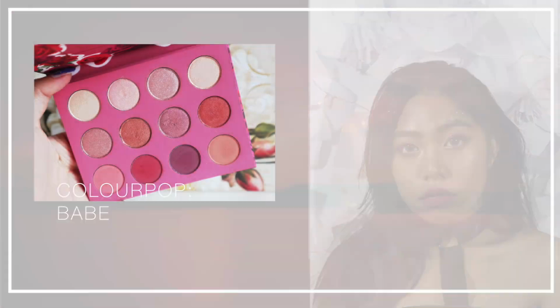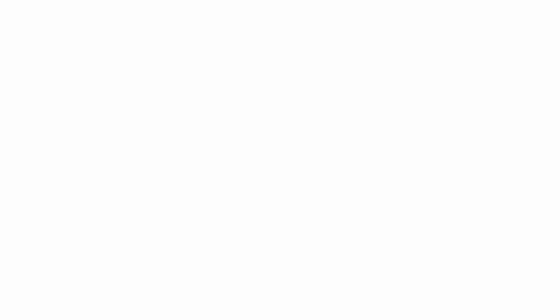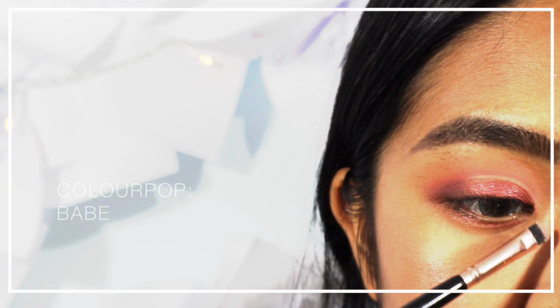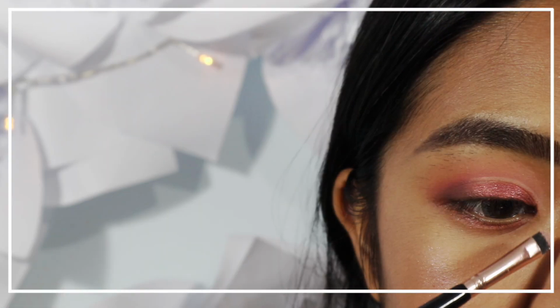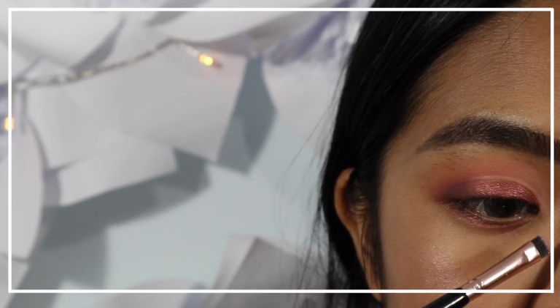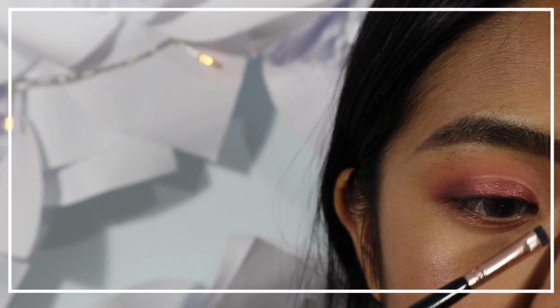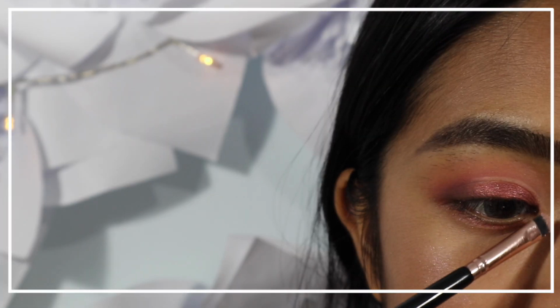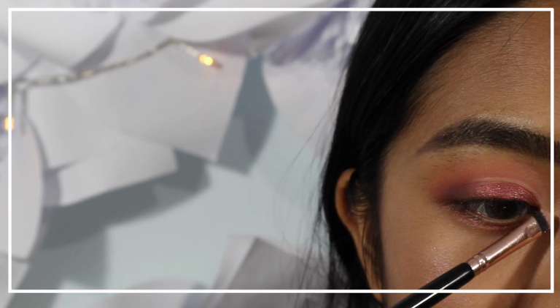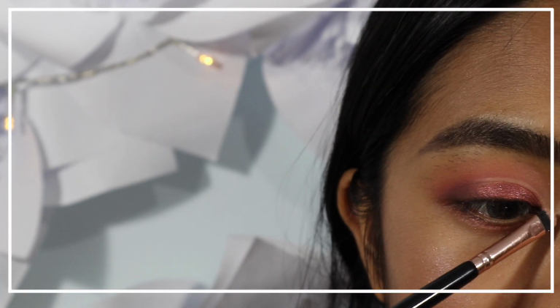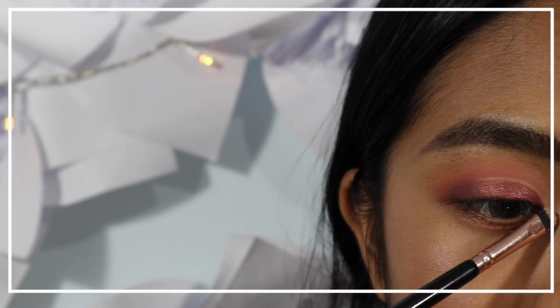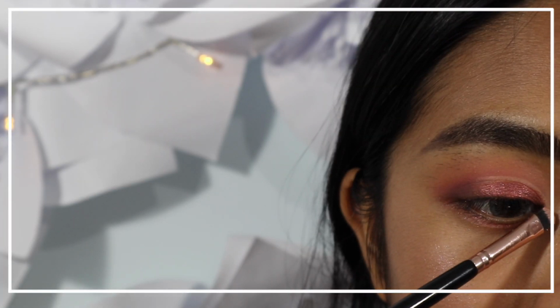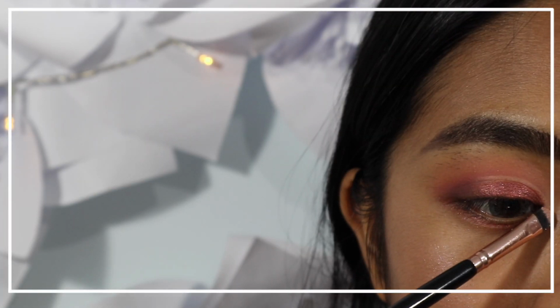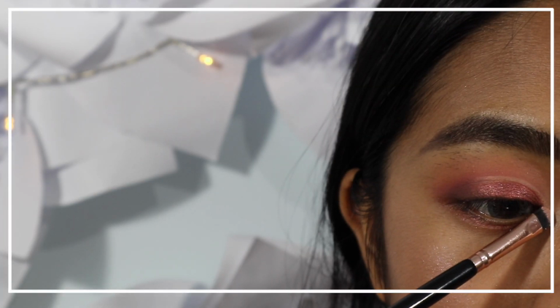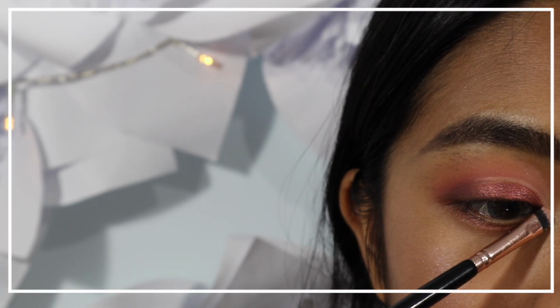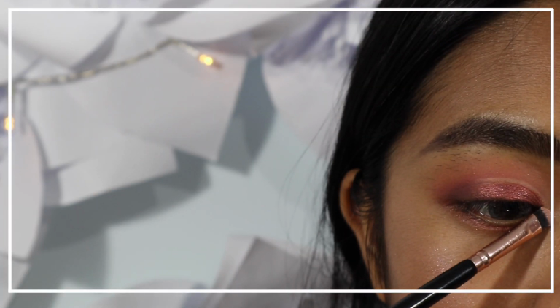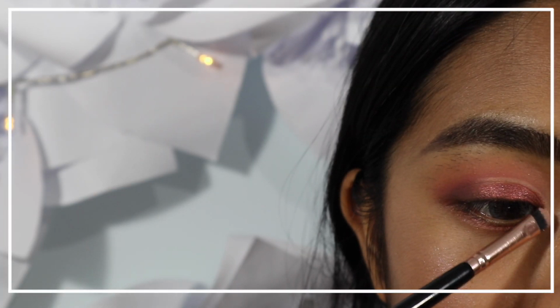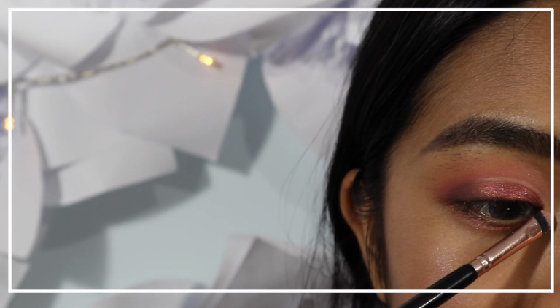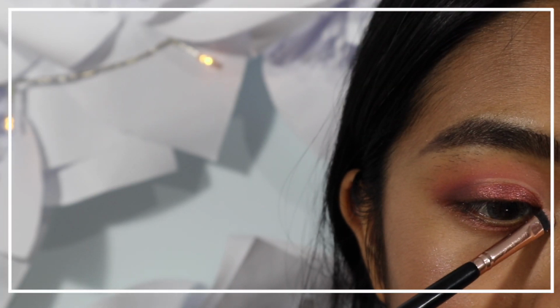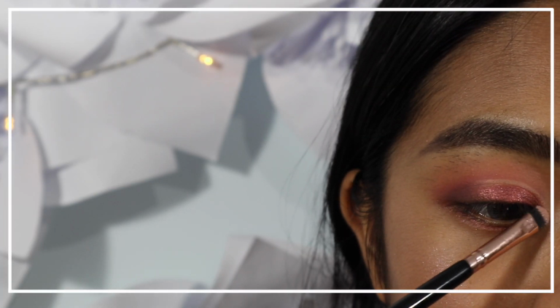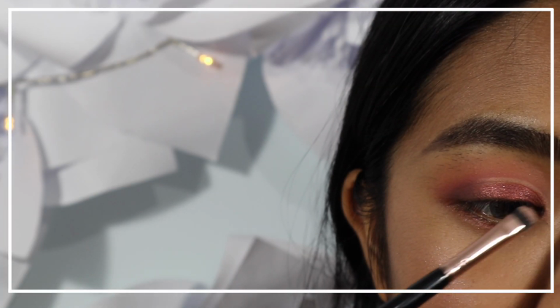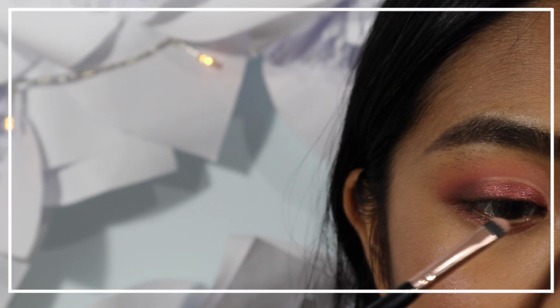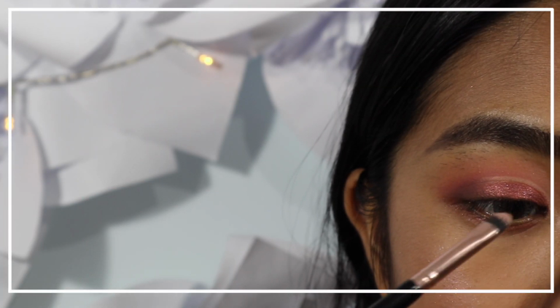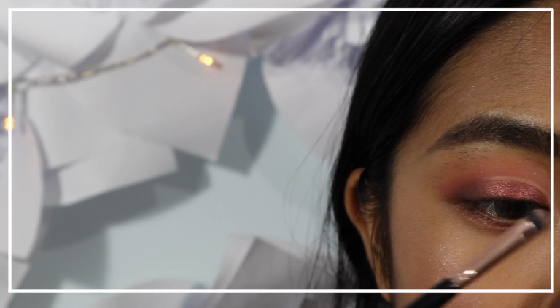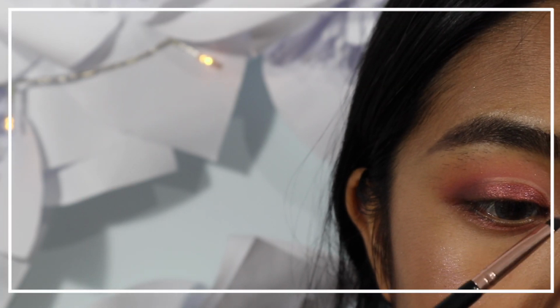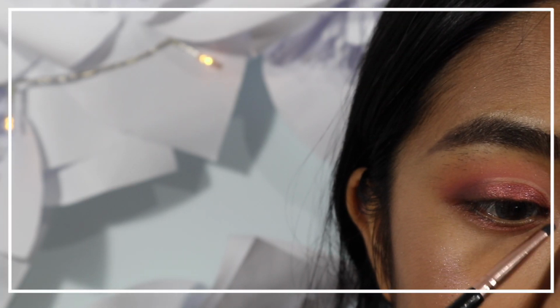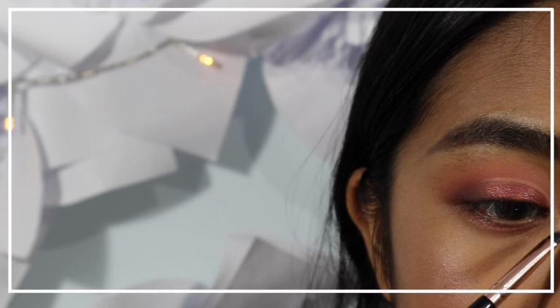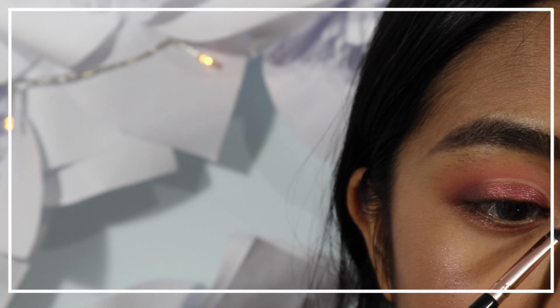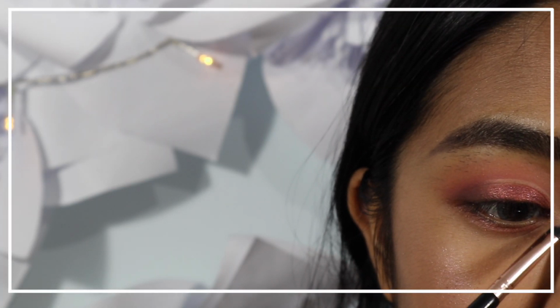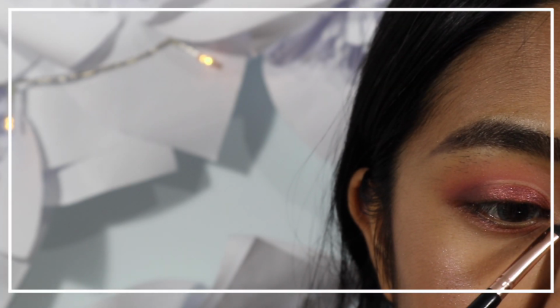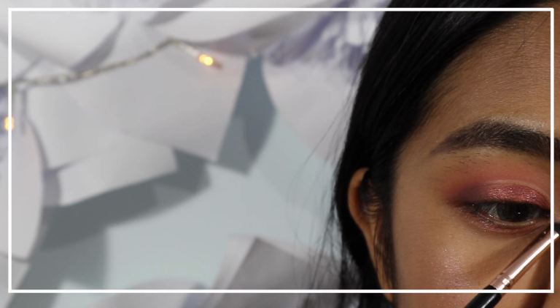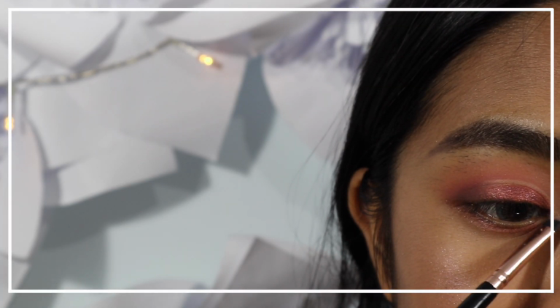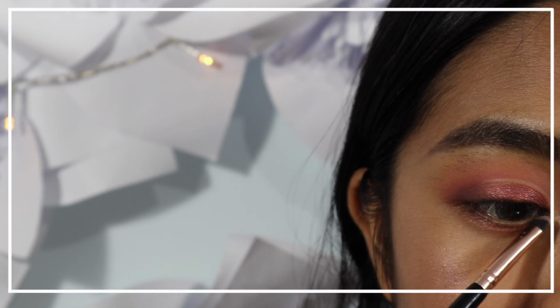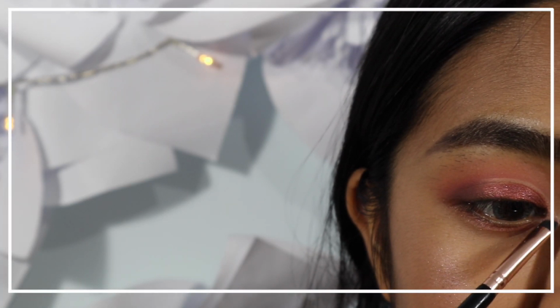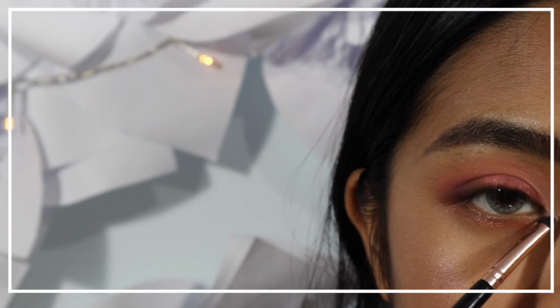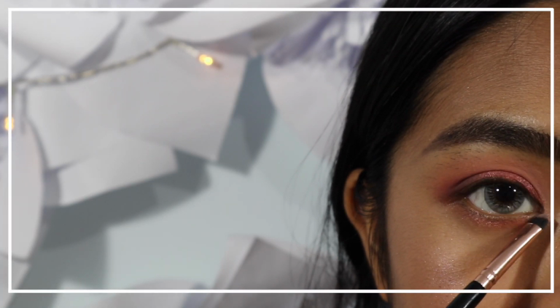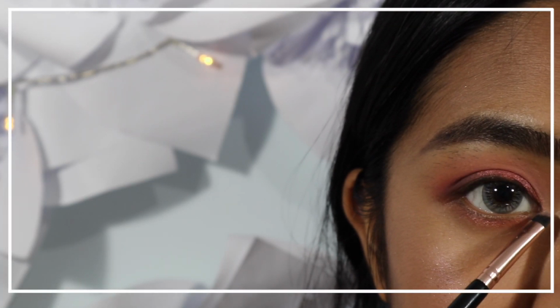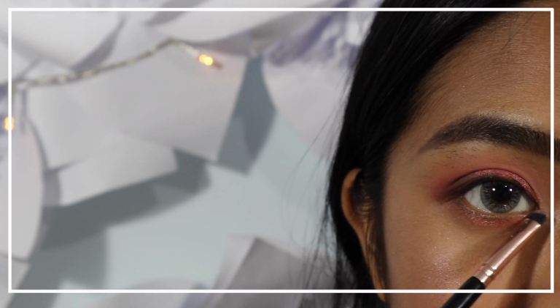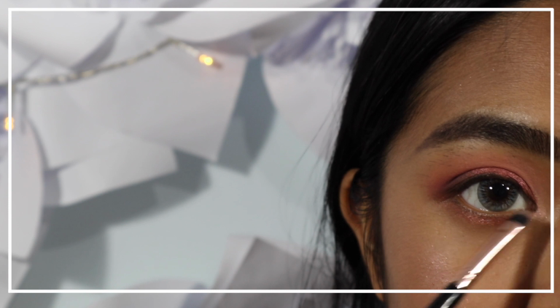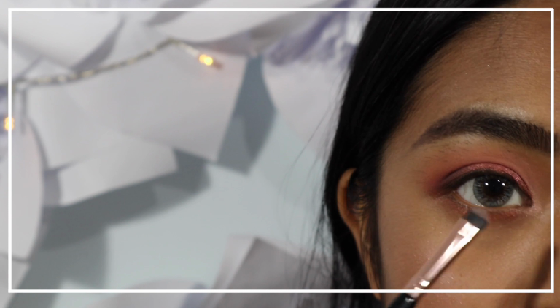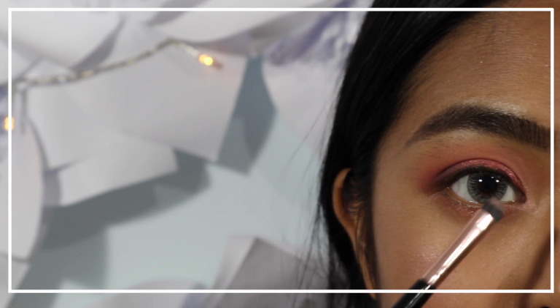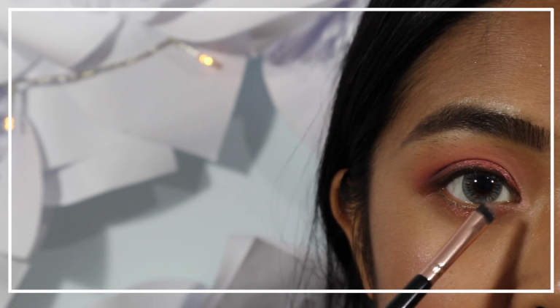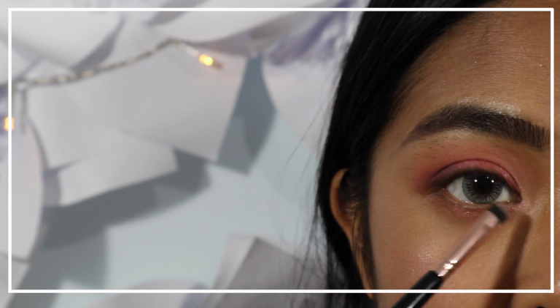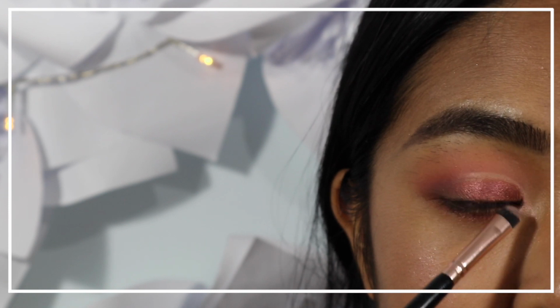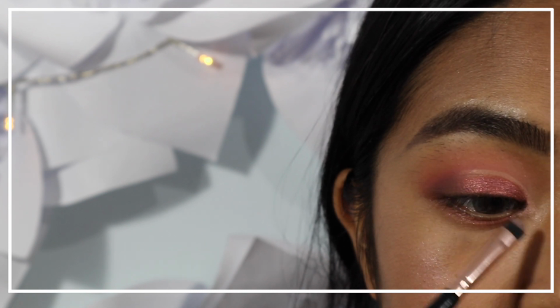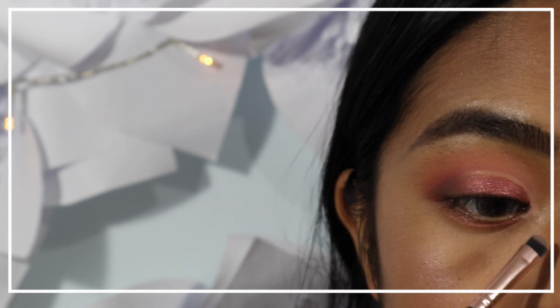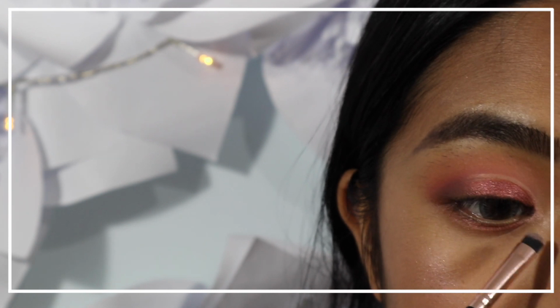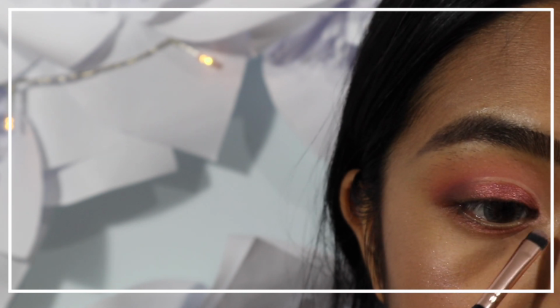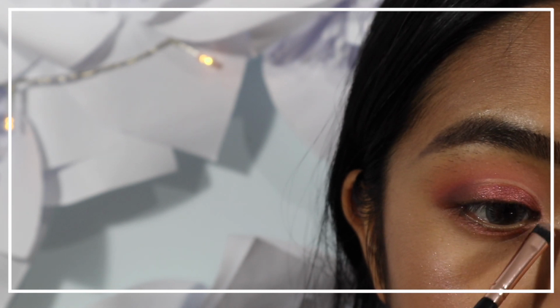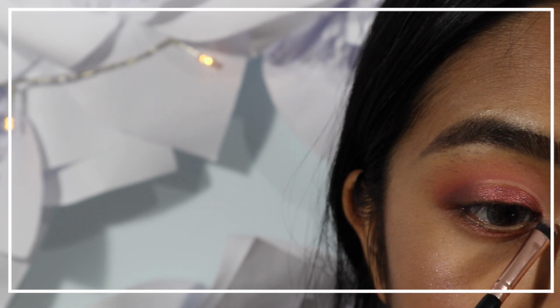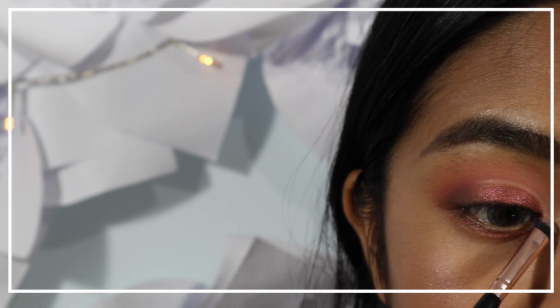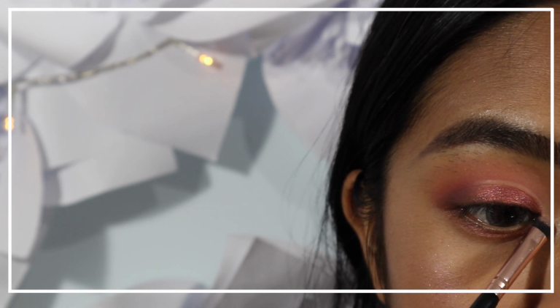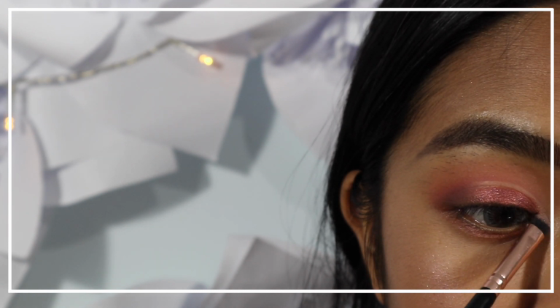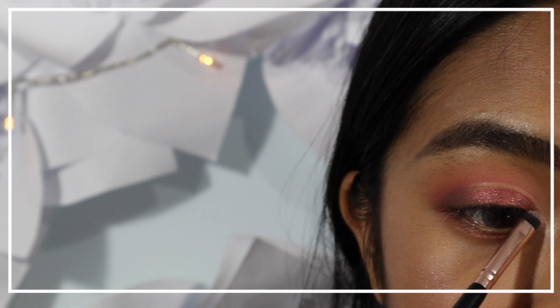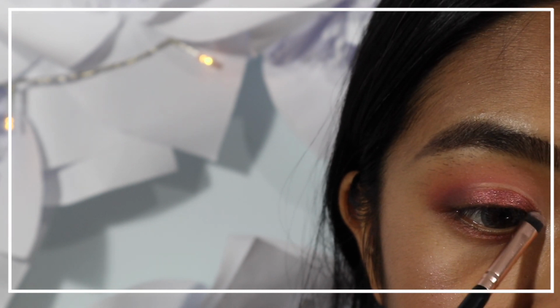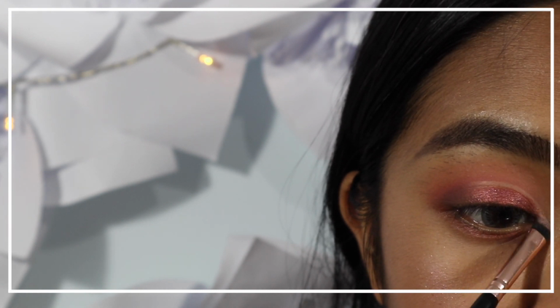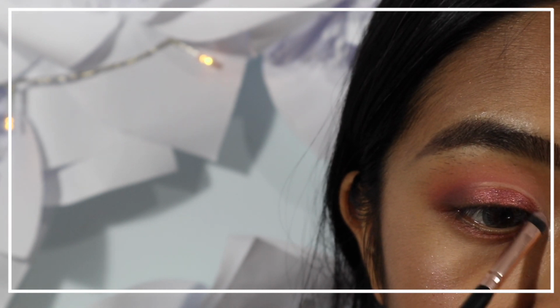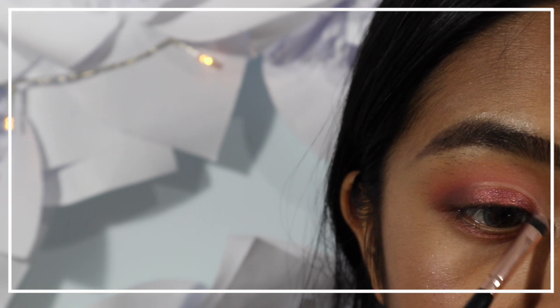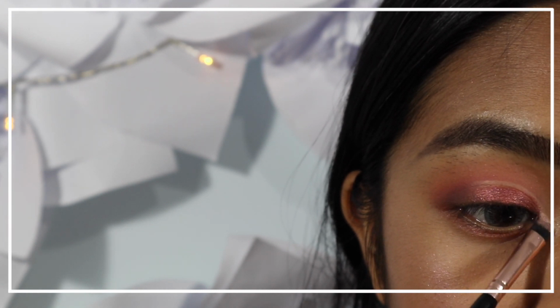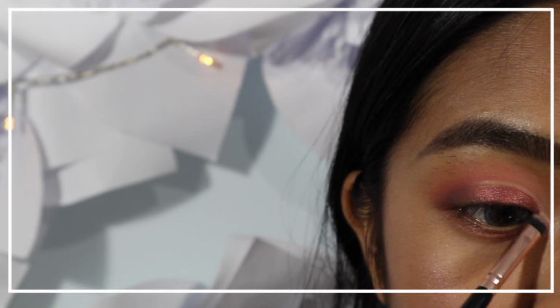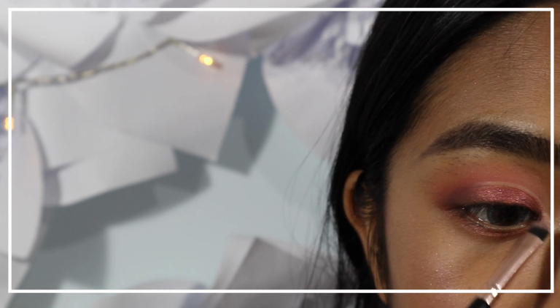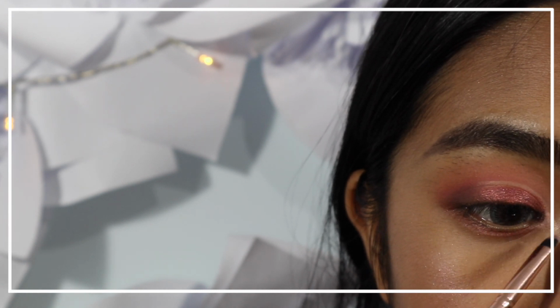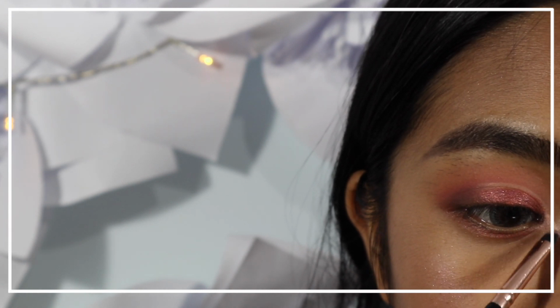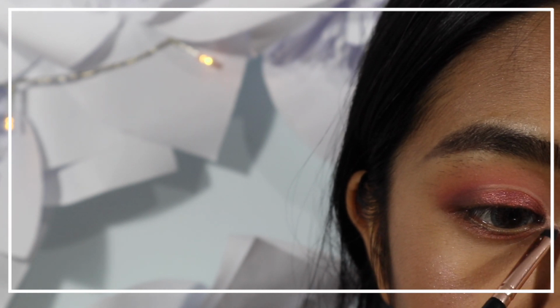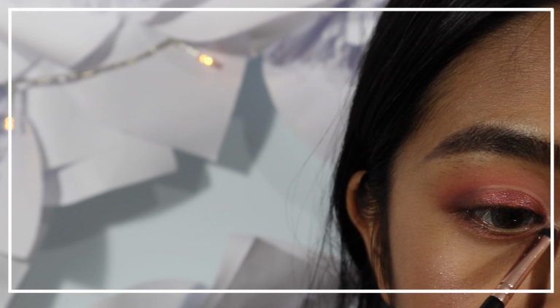To highlight the inner corners, use a satin-light peachy pink eyeshadow onto the inner lid.